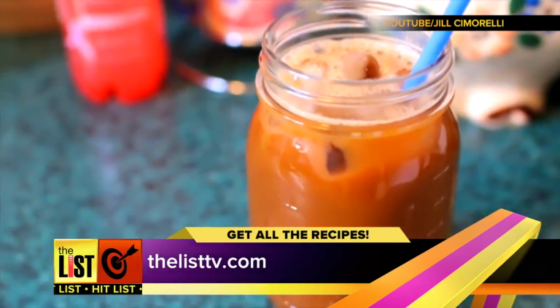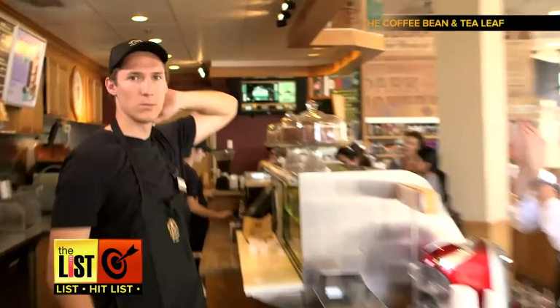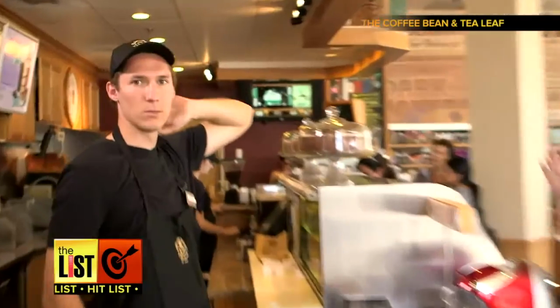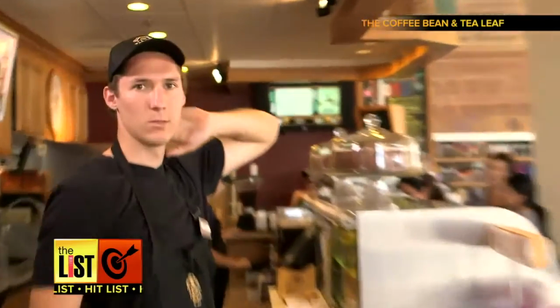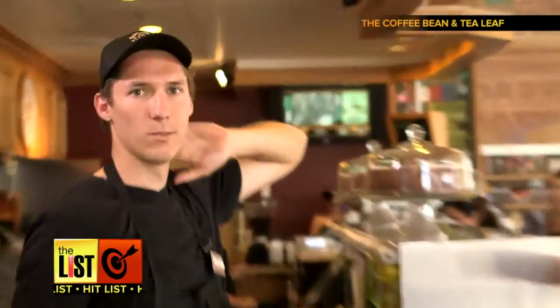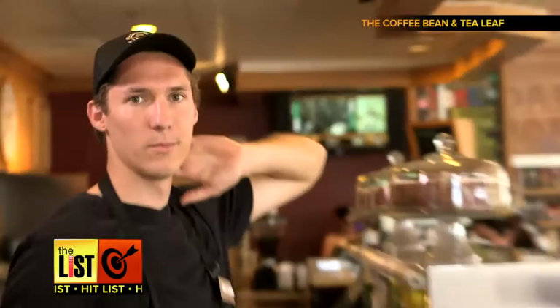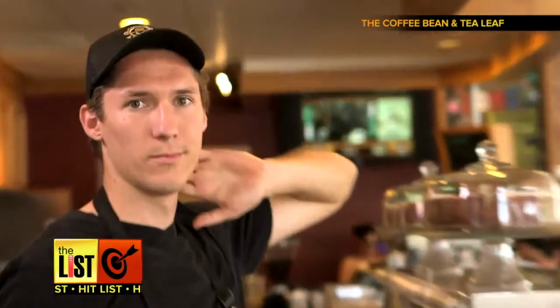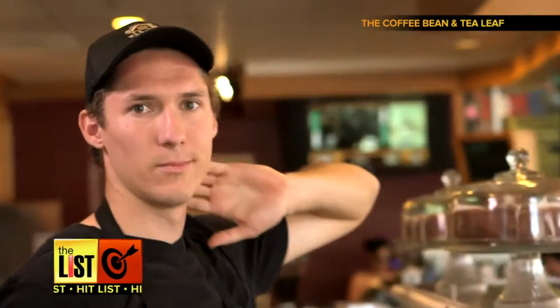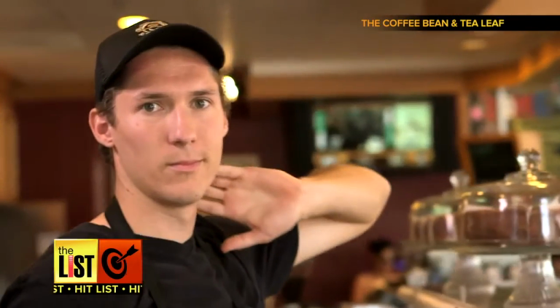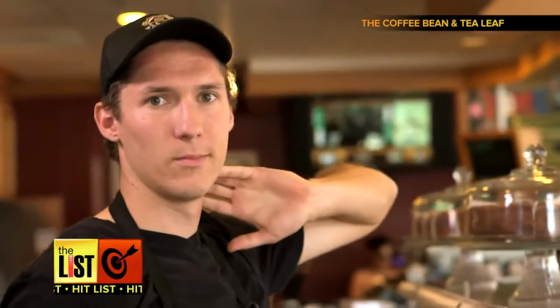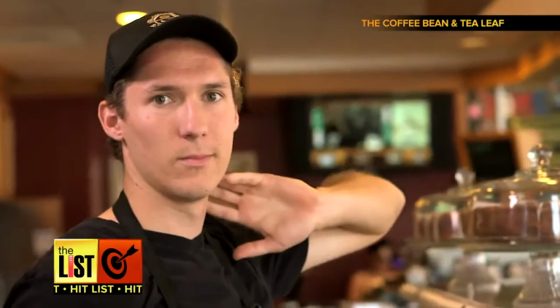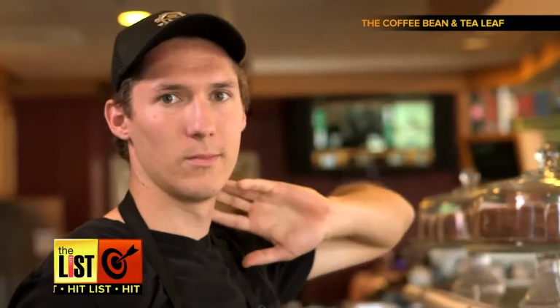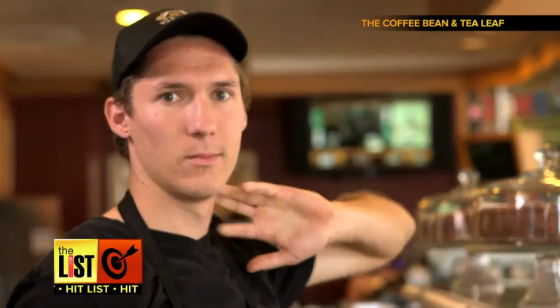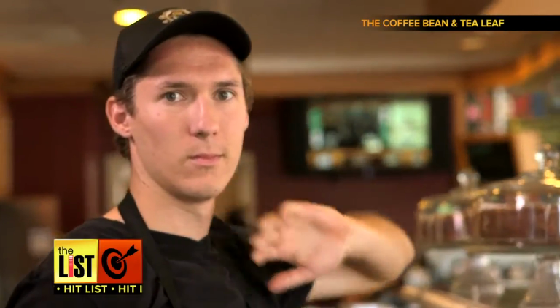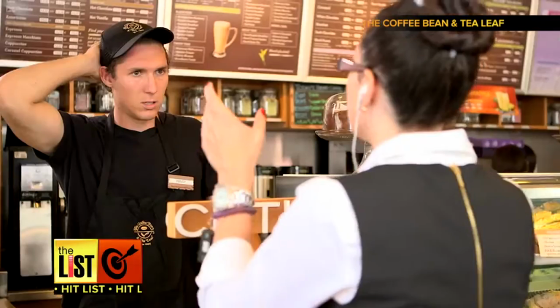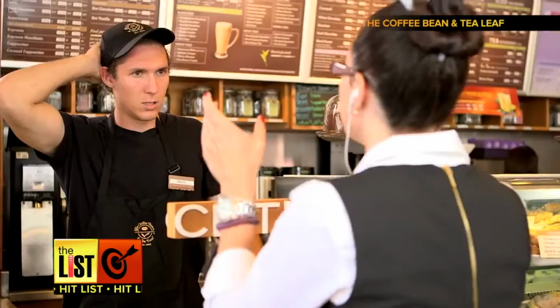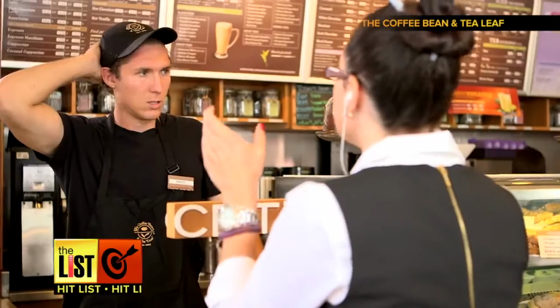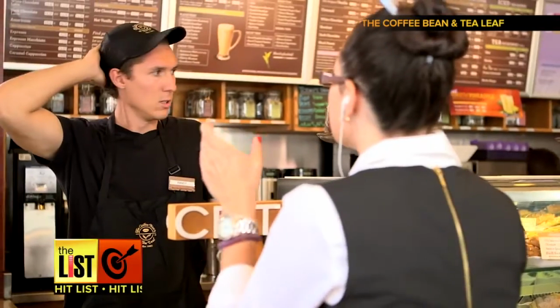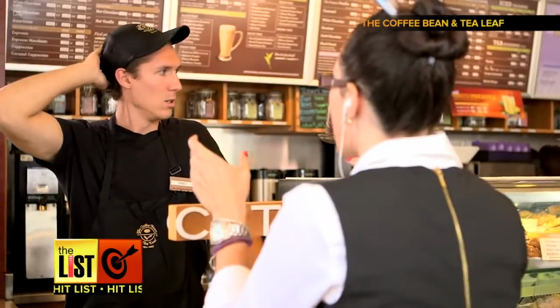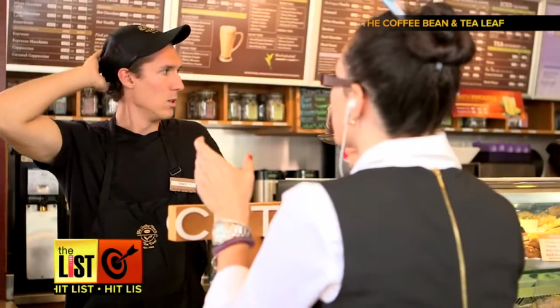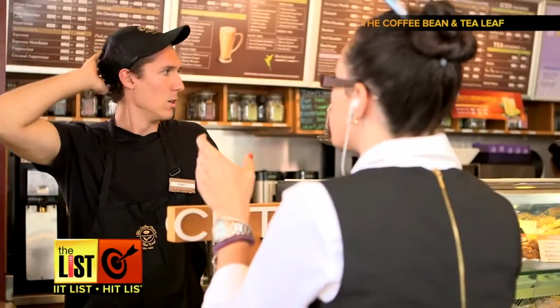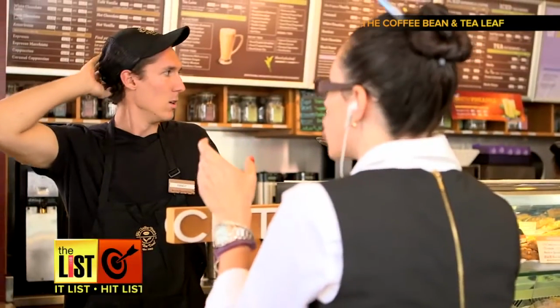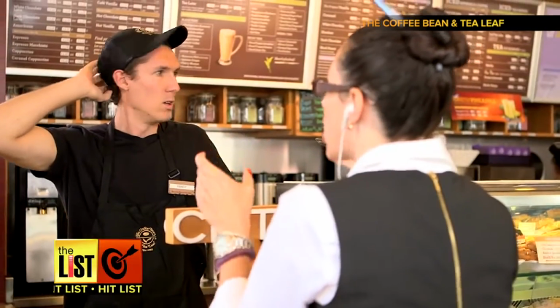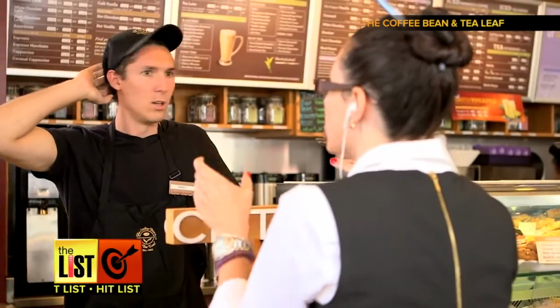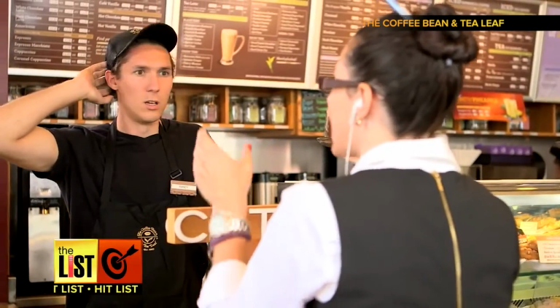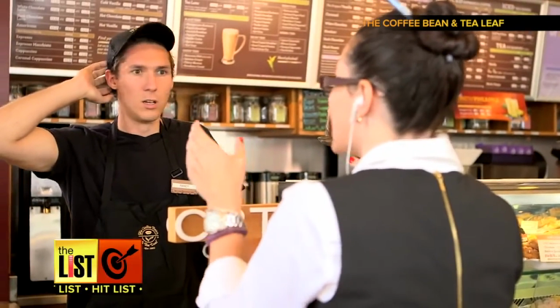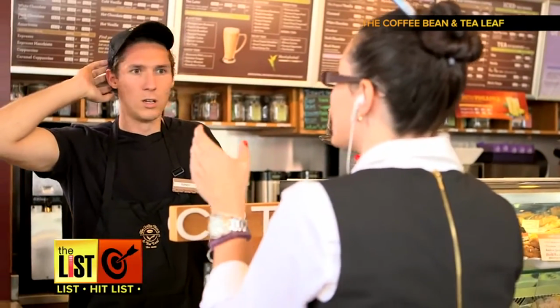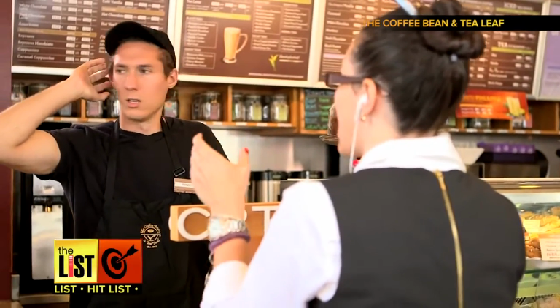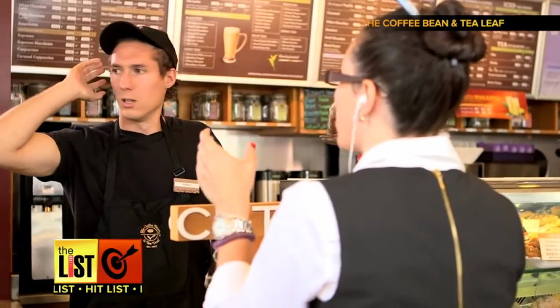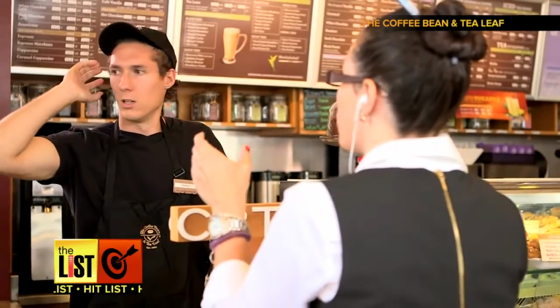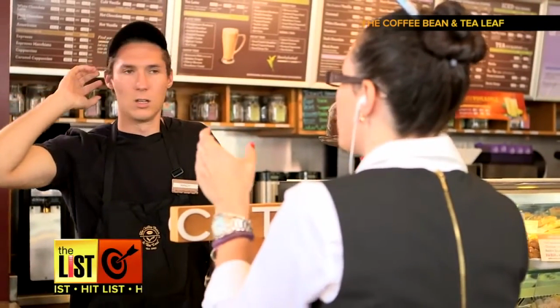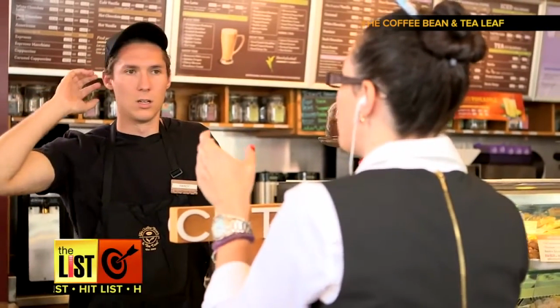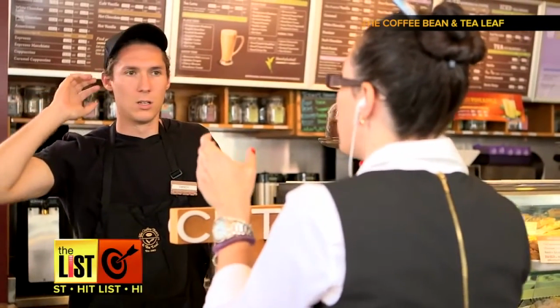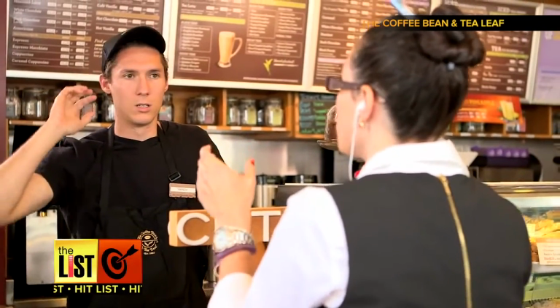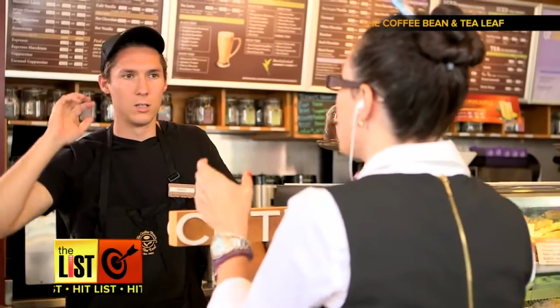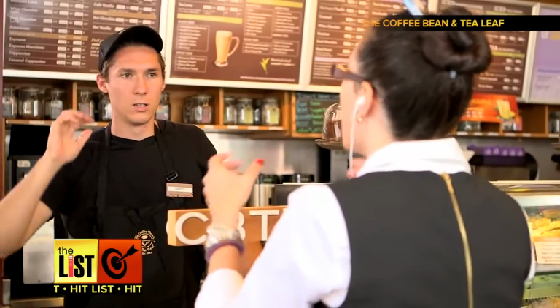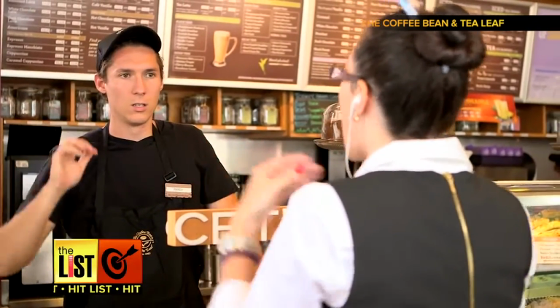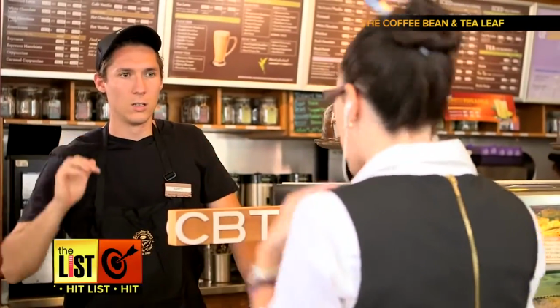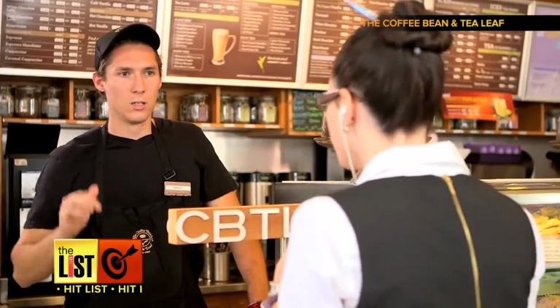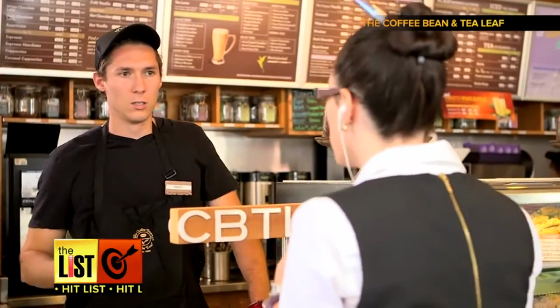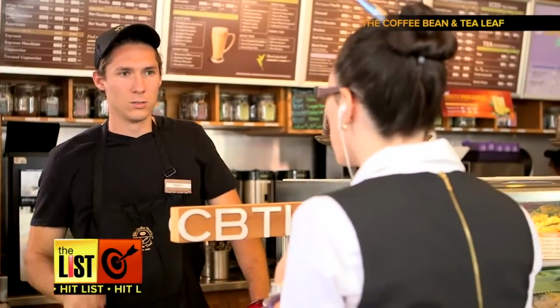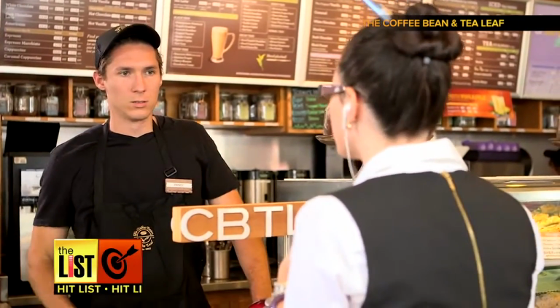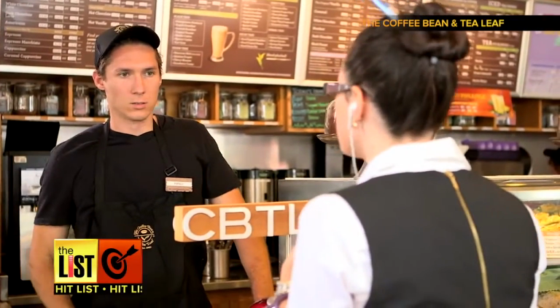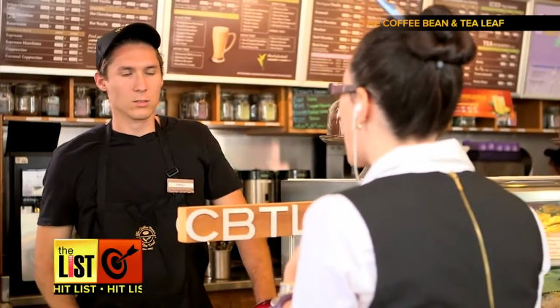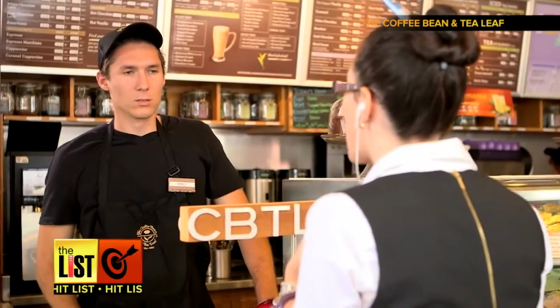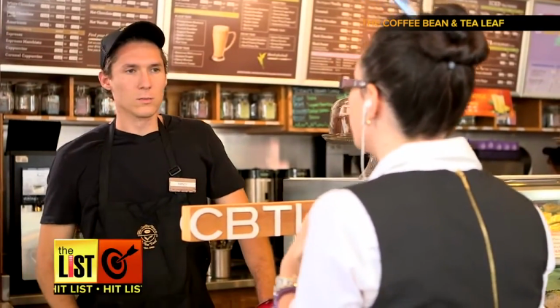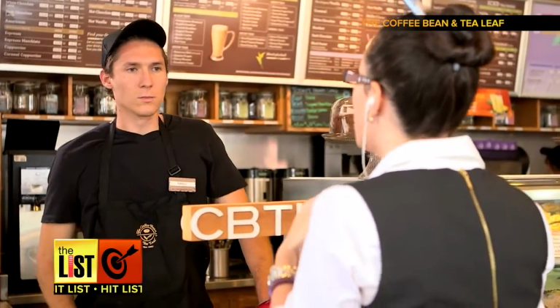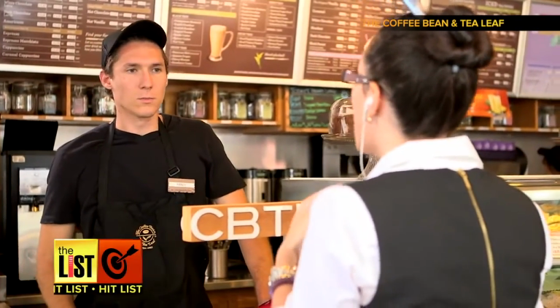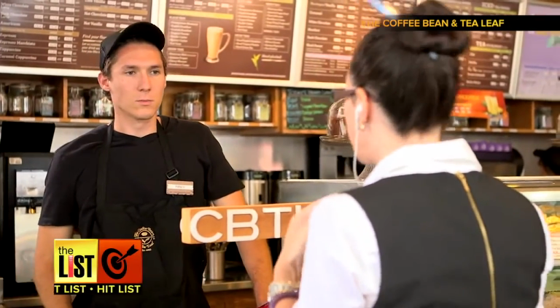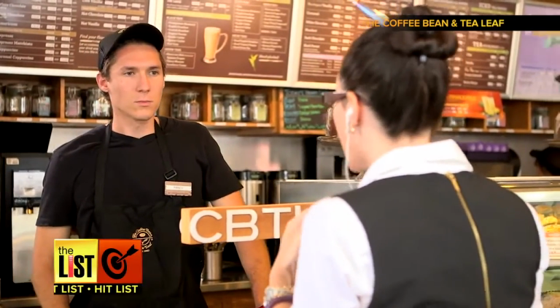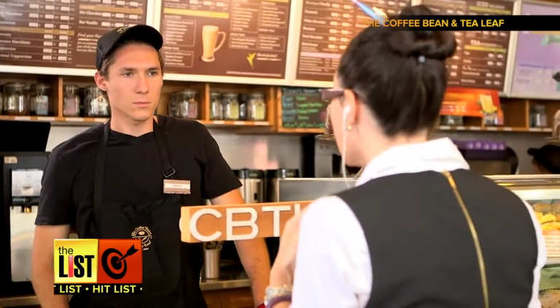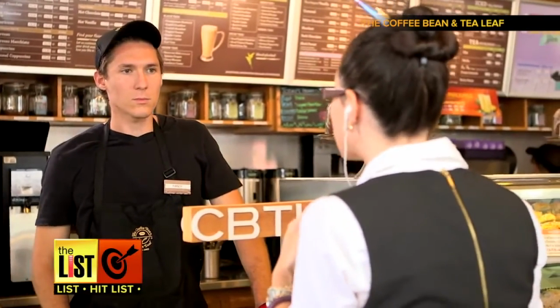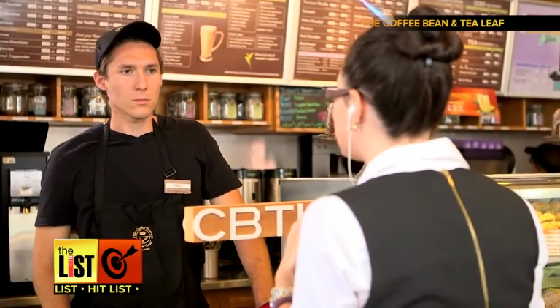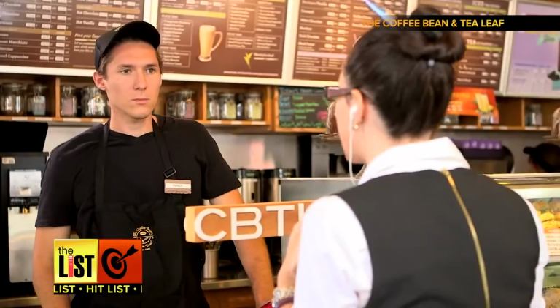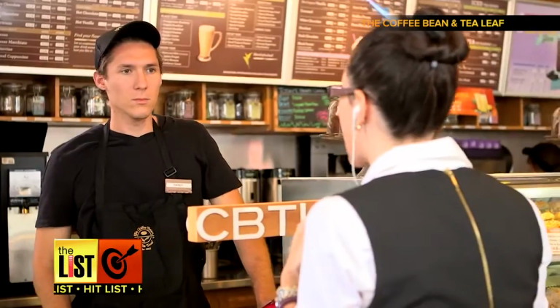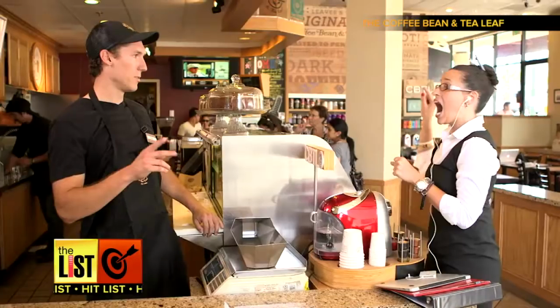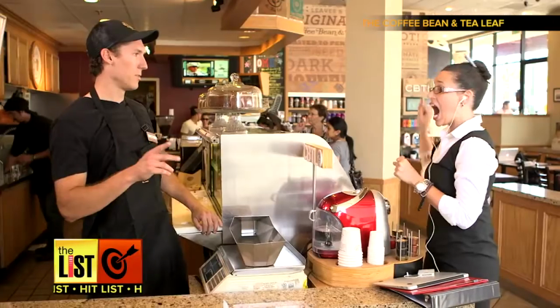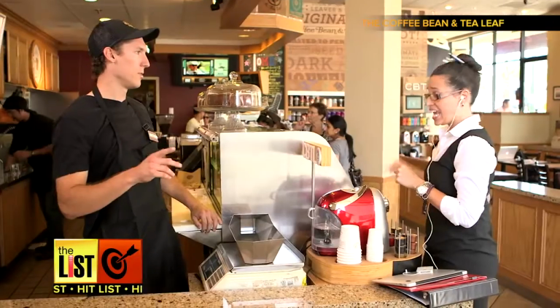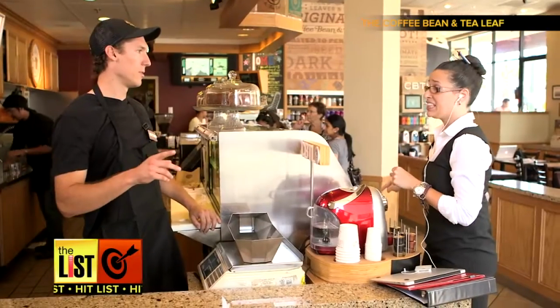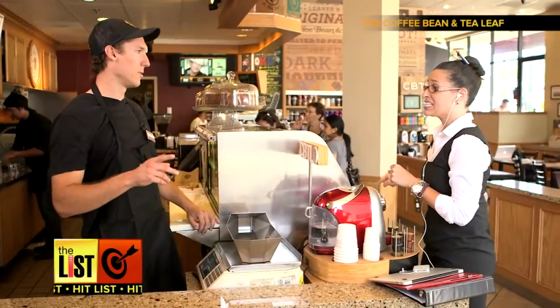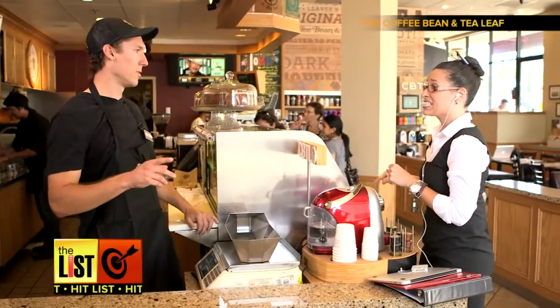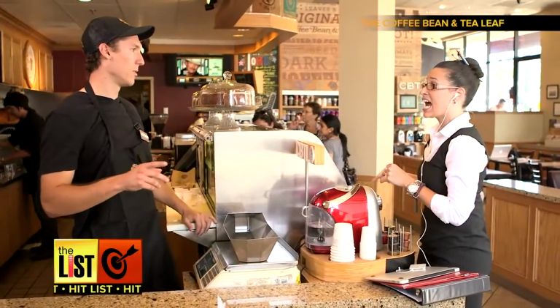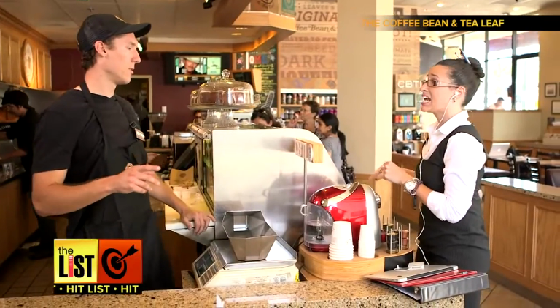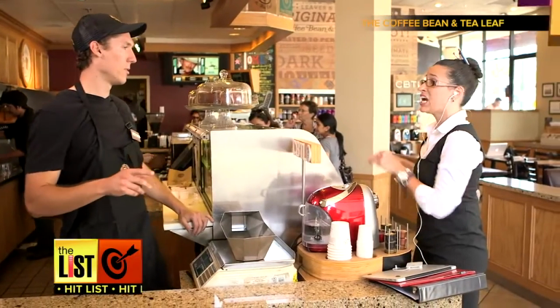Being your own barista — if it is not chocolate and caramel both, I am going to have a panic attack! On our hit list!